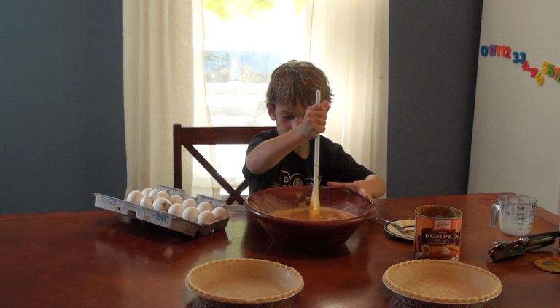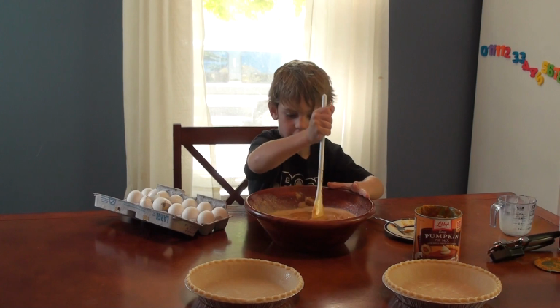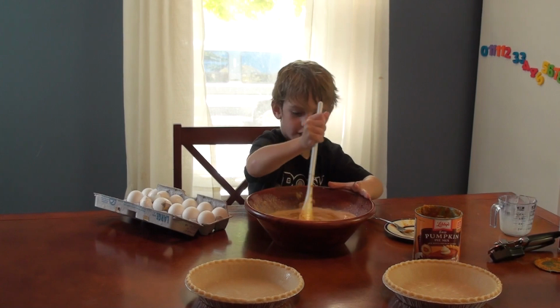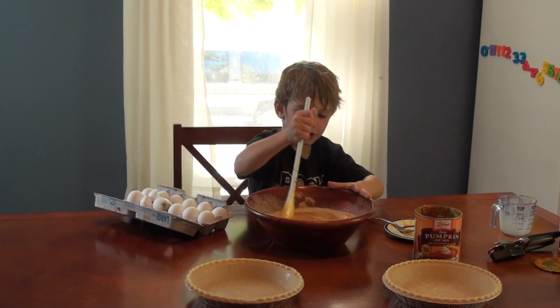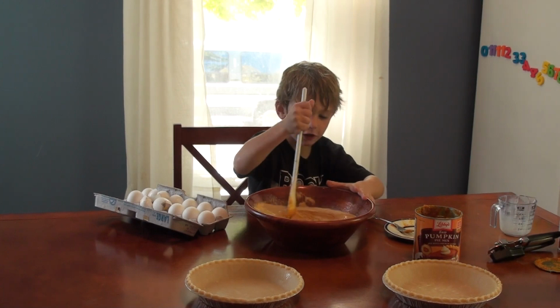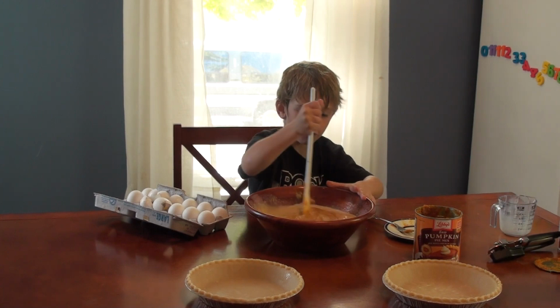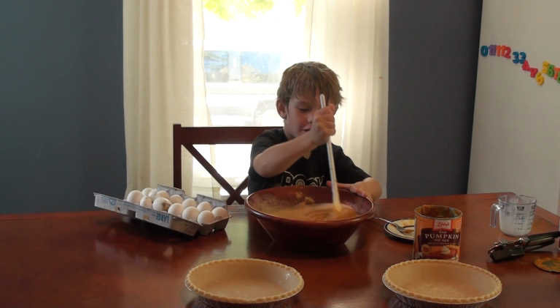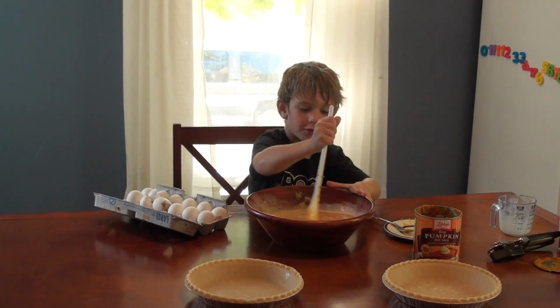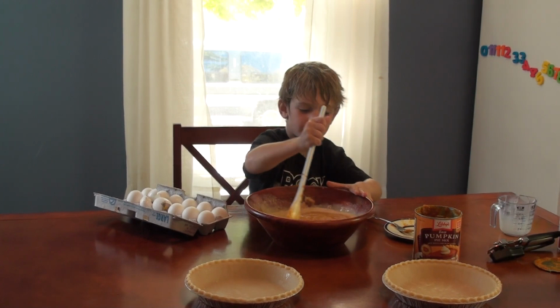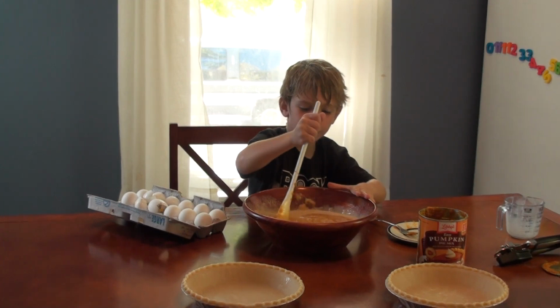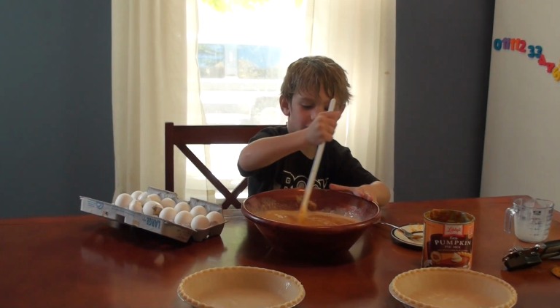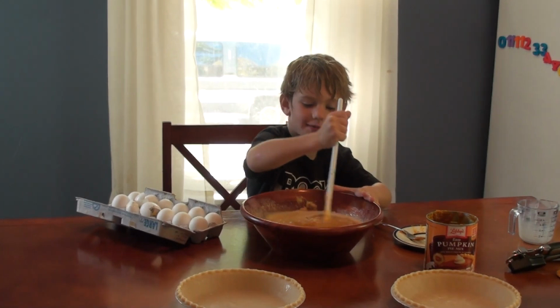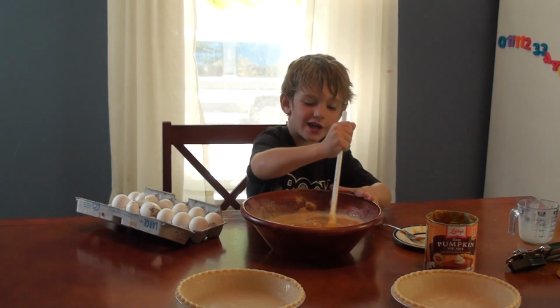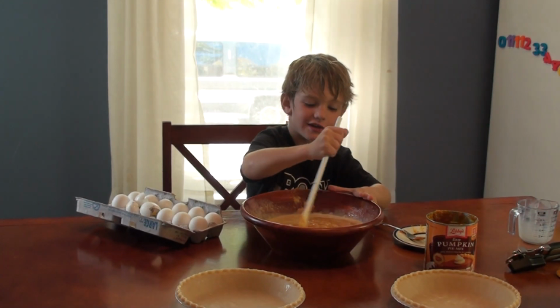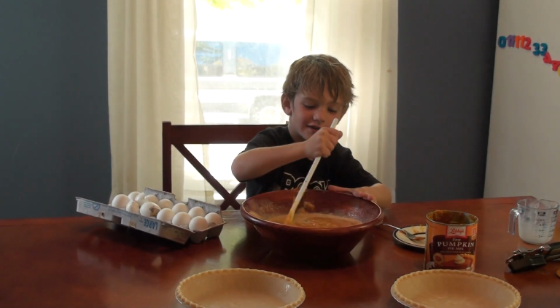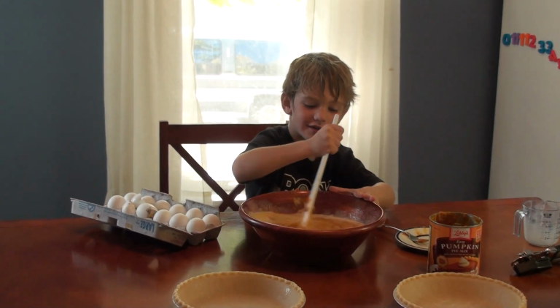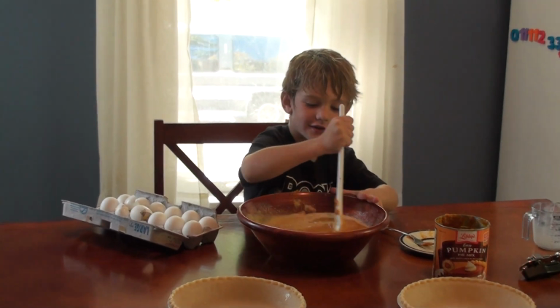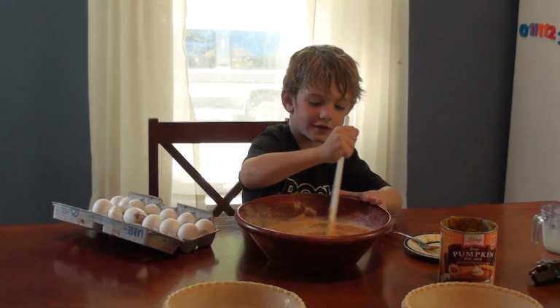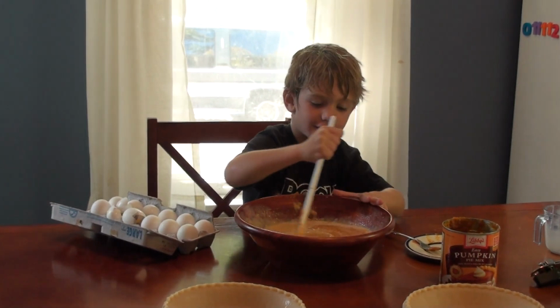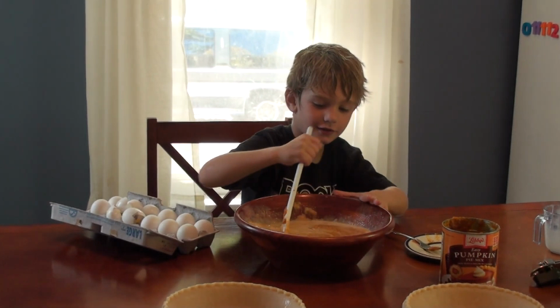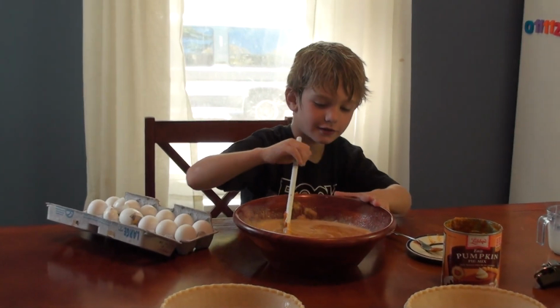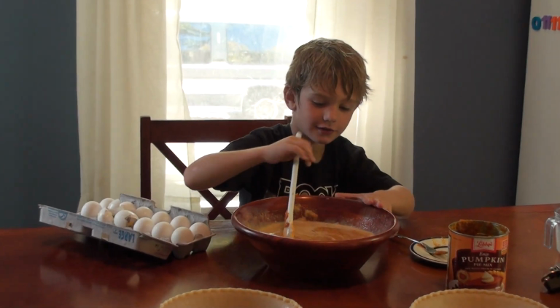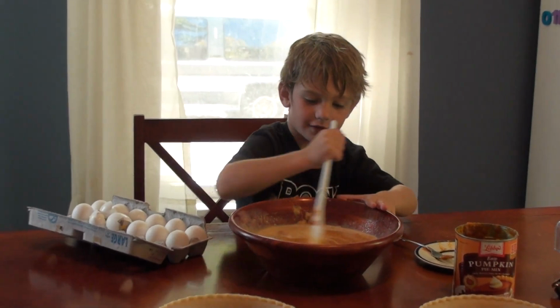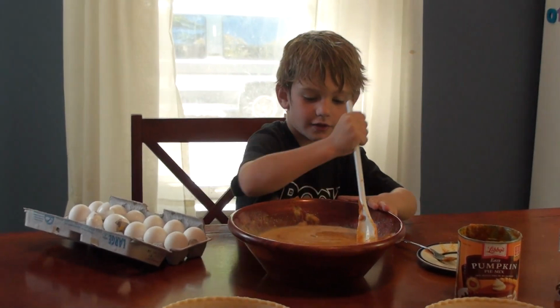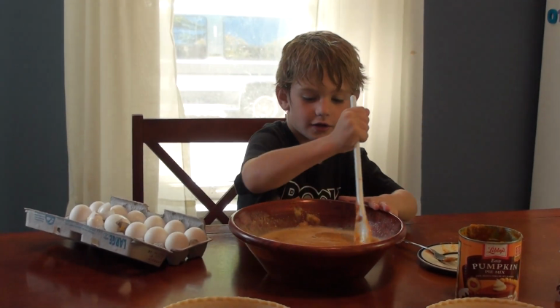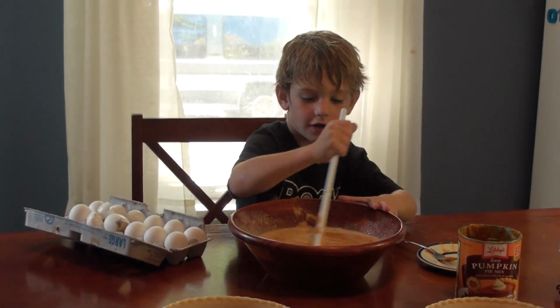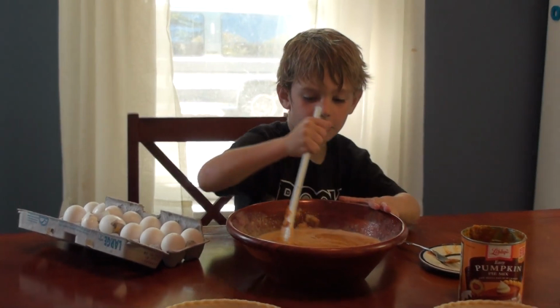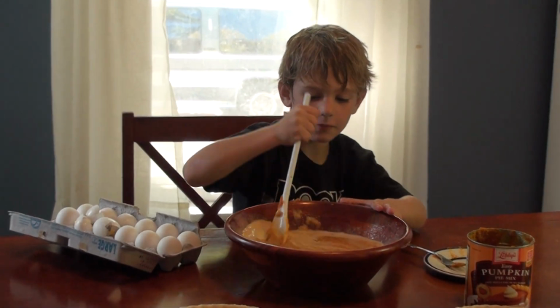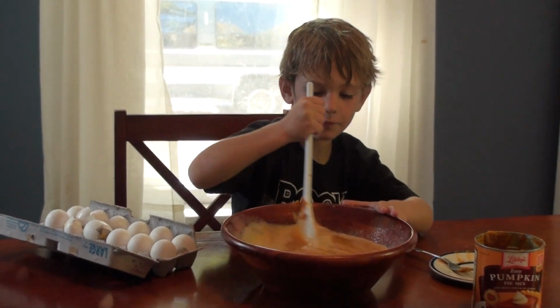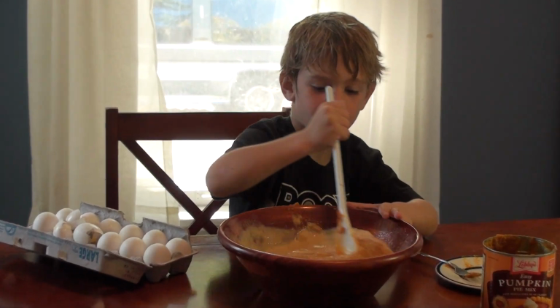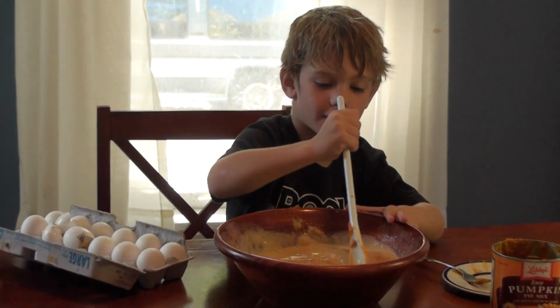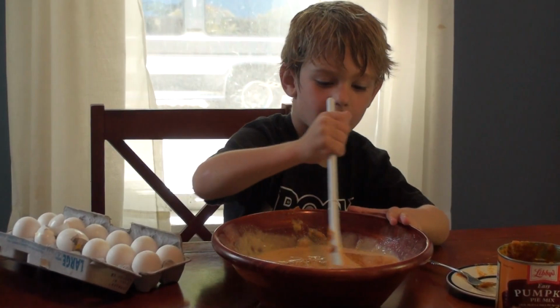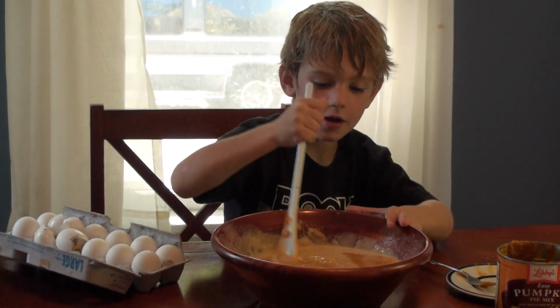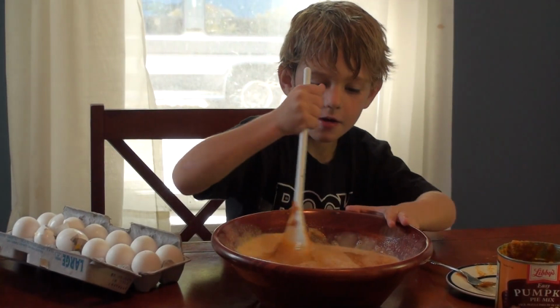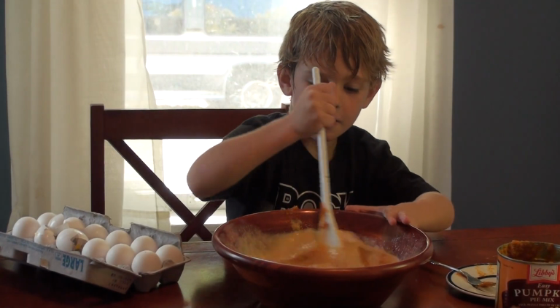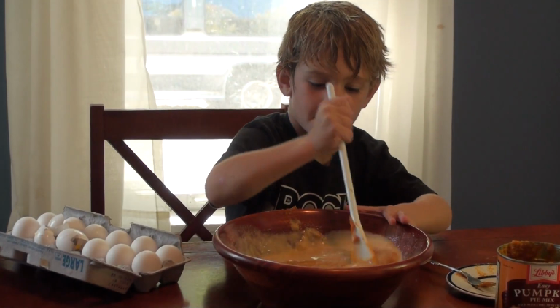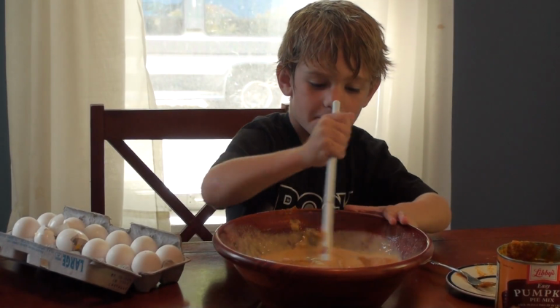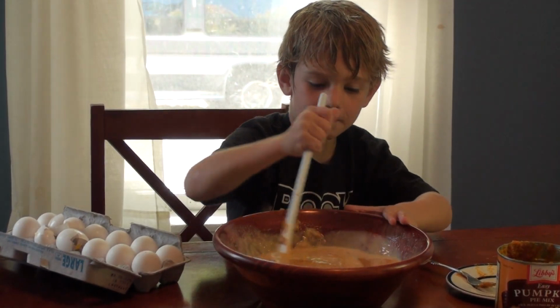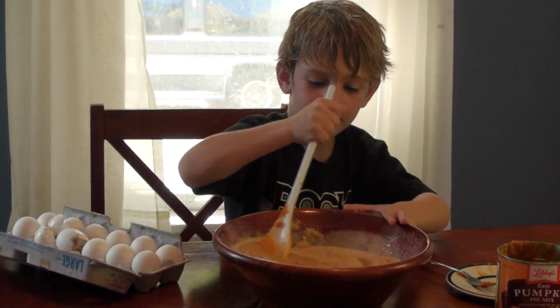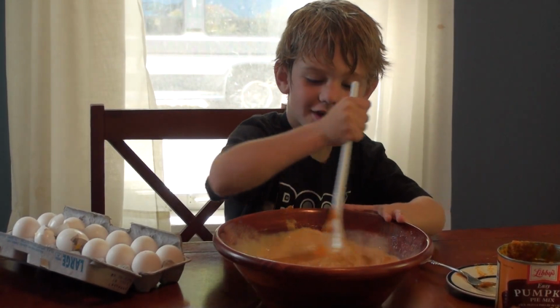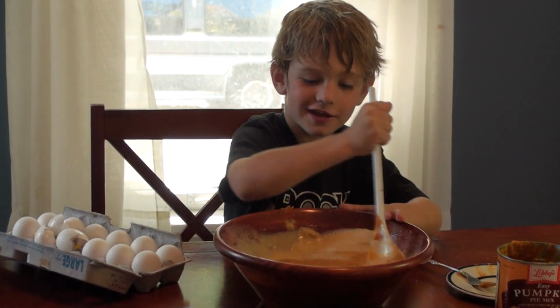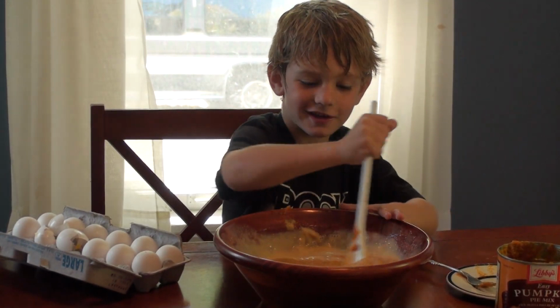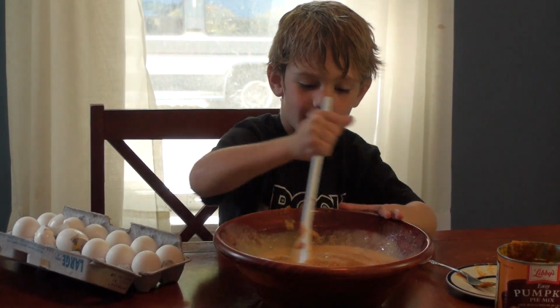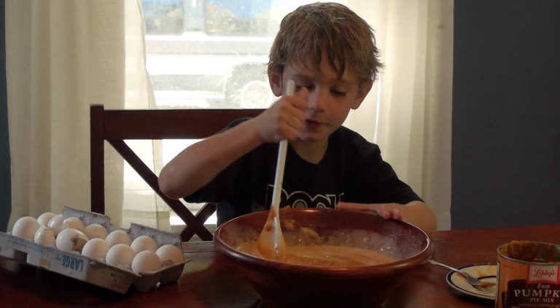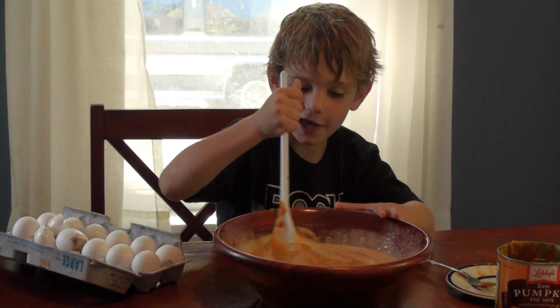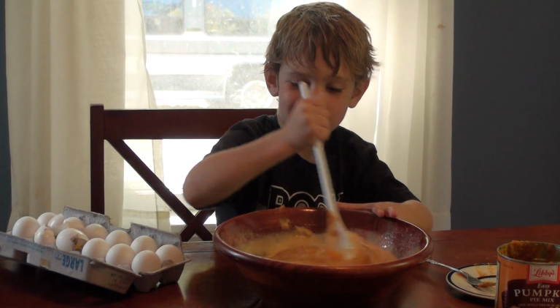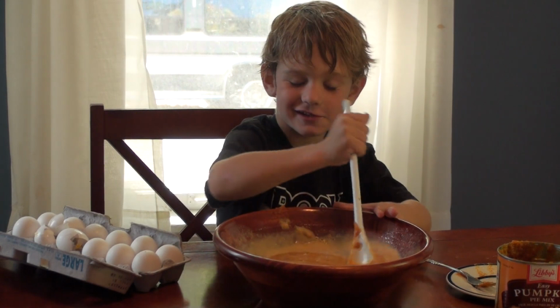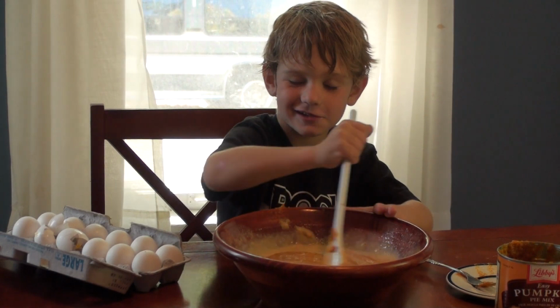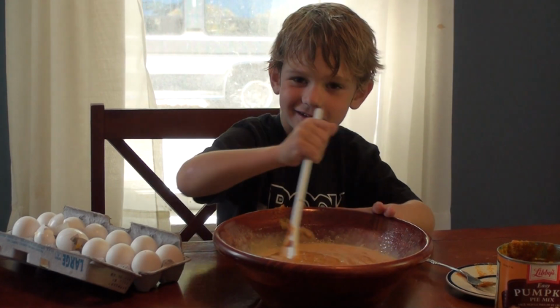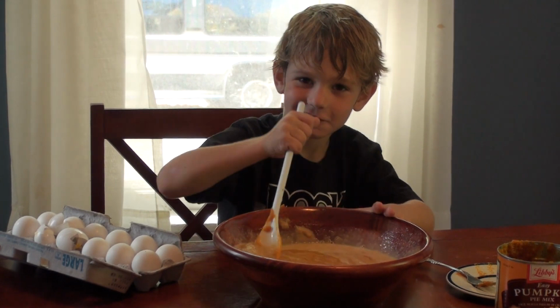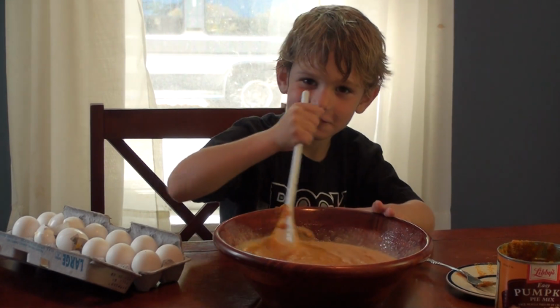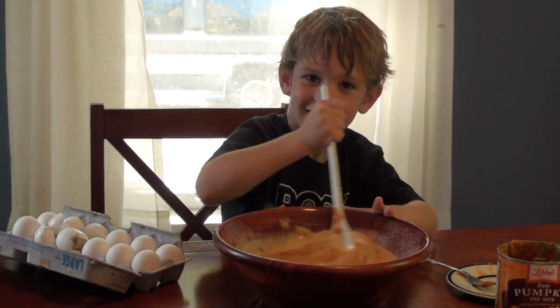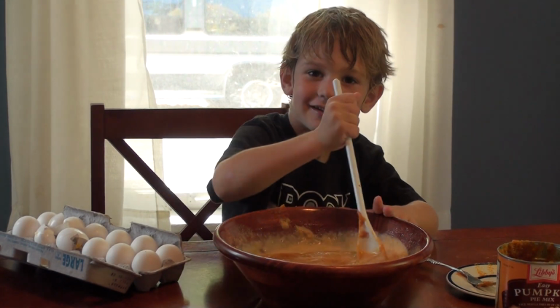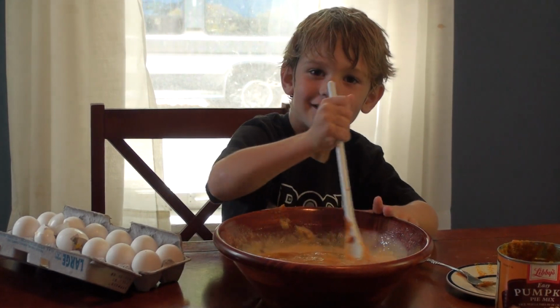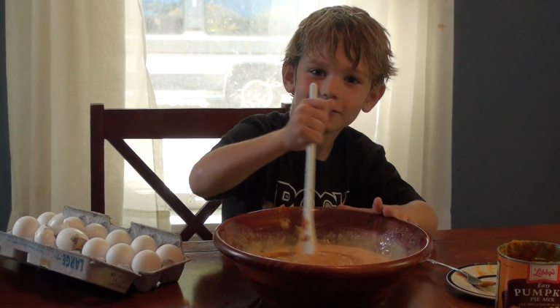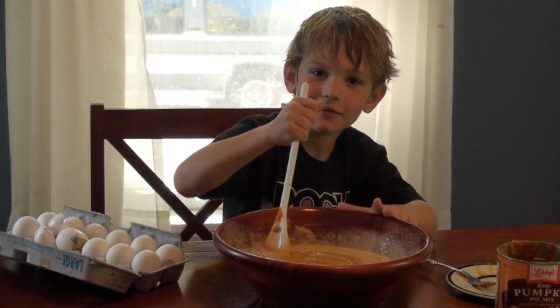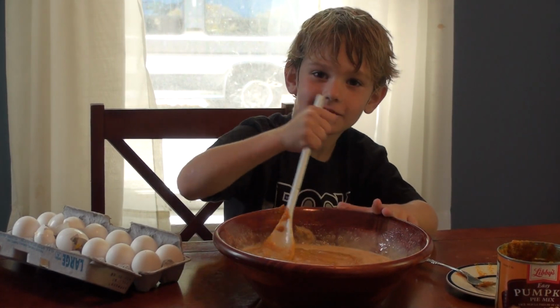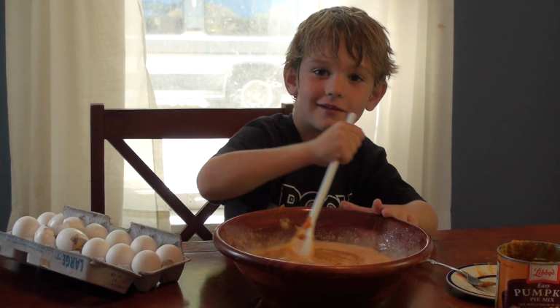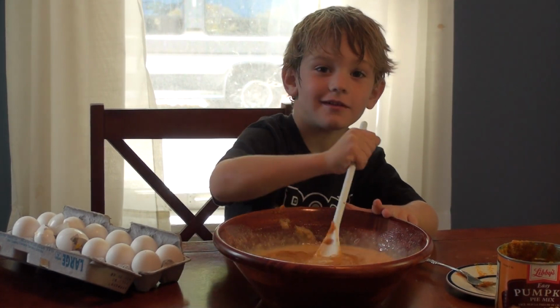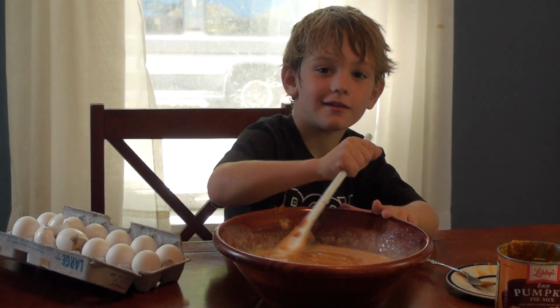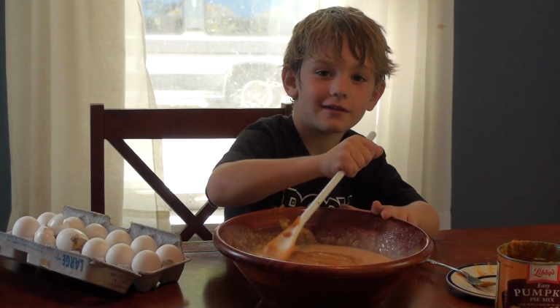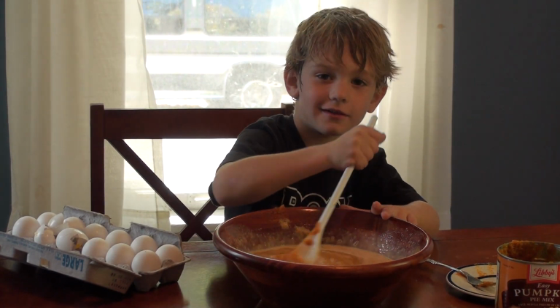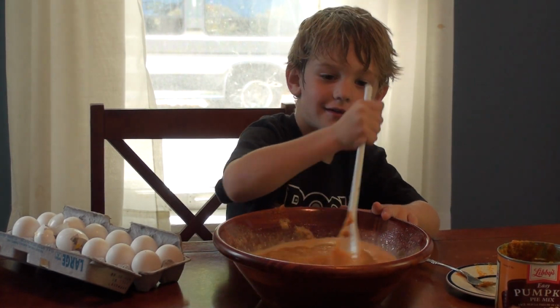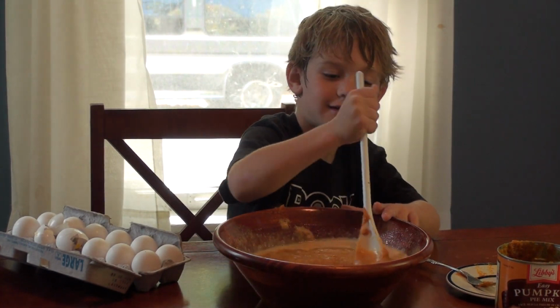You know what we should have made? Pumpkin cupcakes. It does sound pretty good.